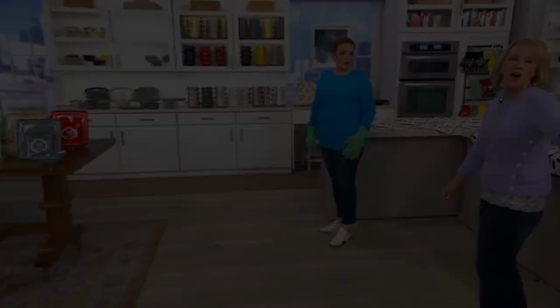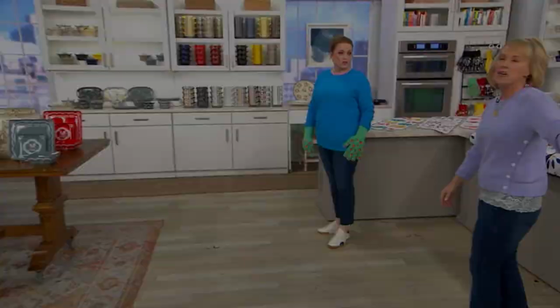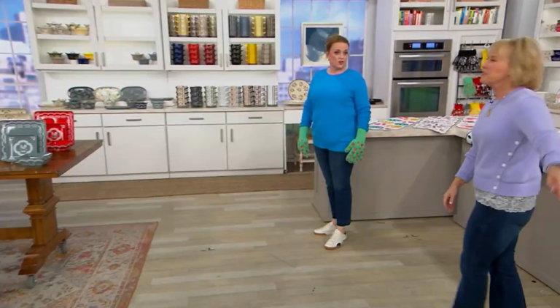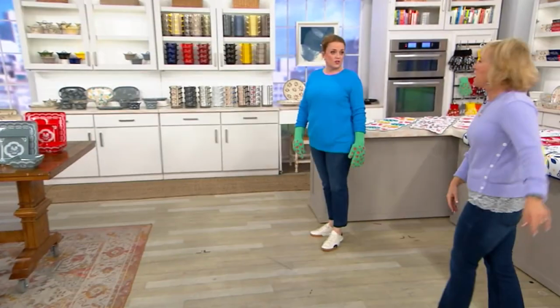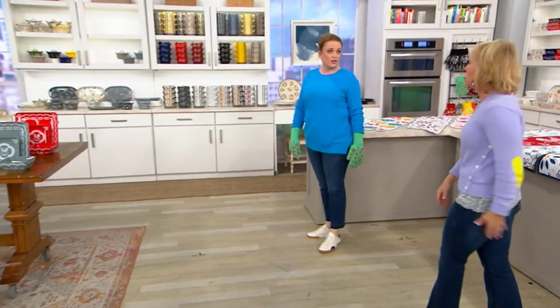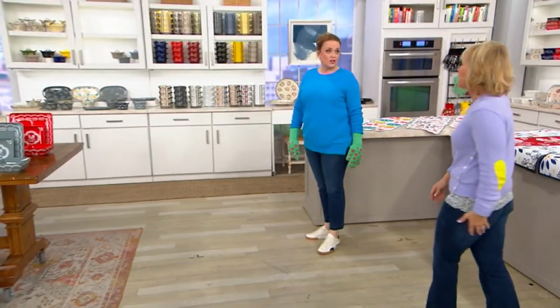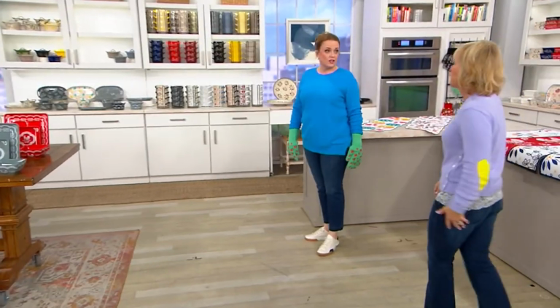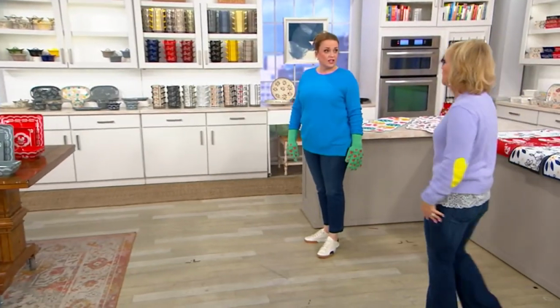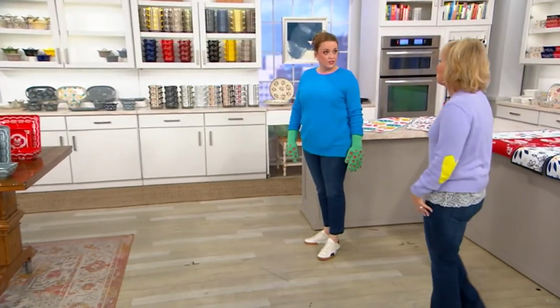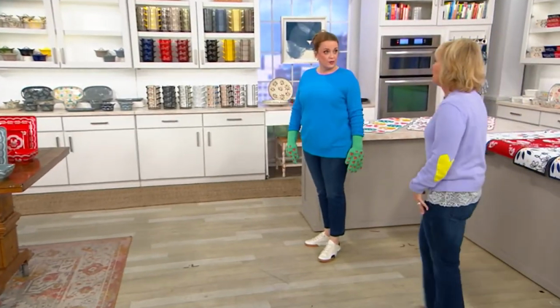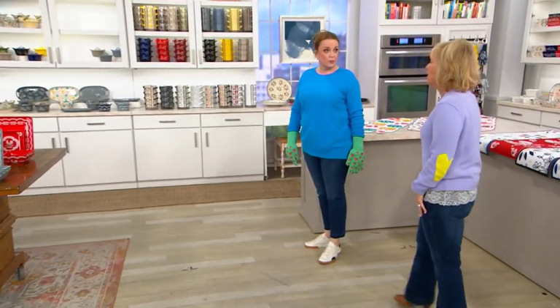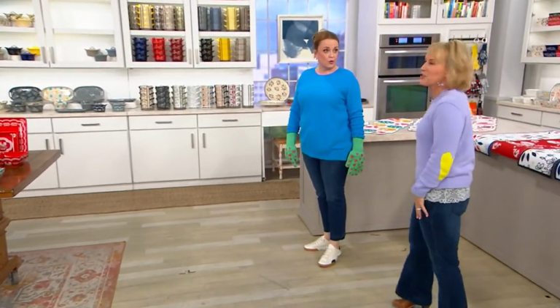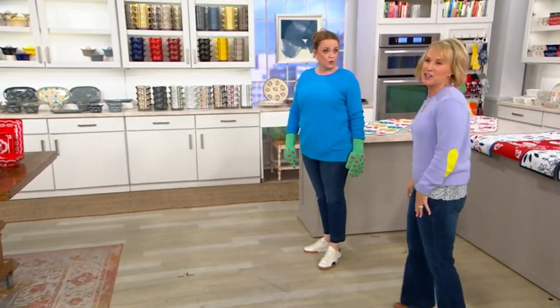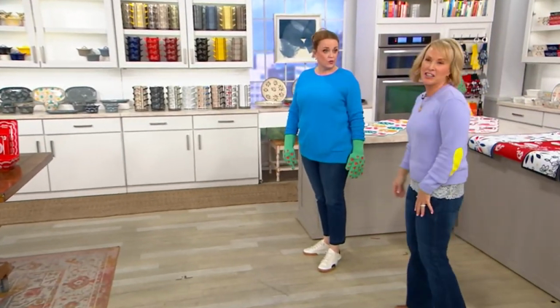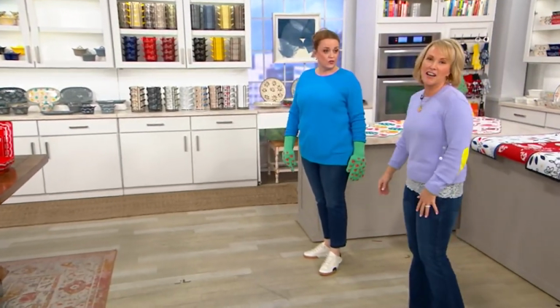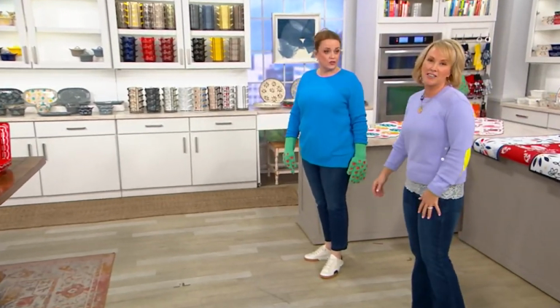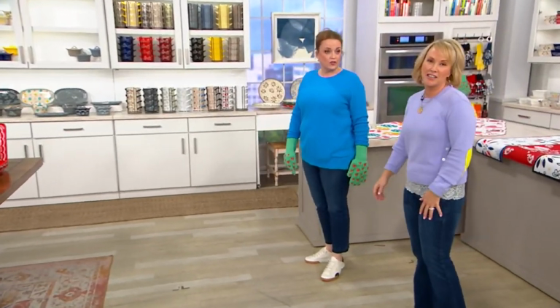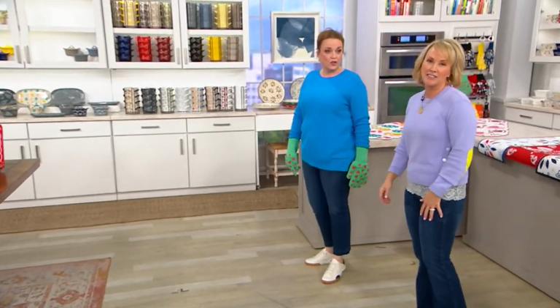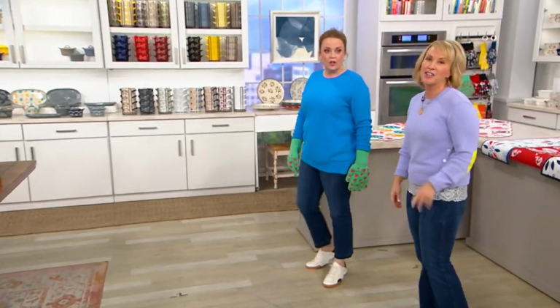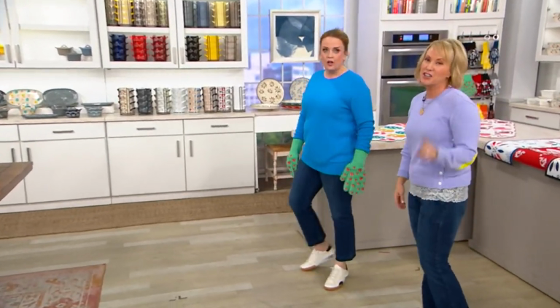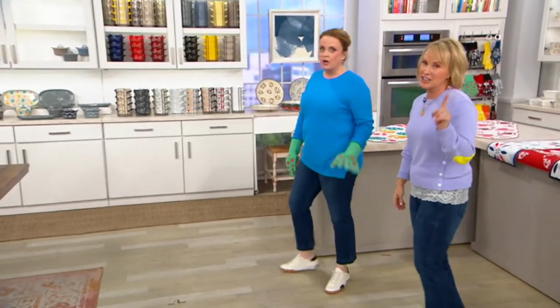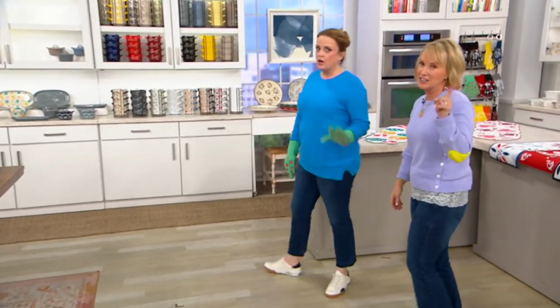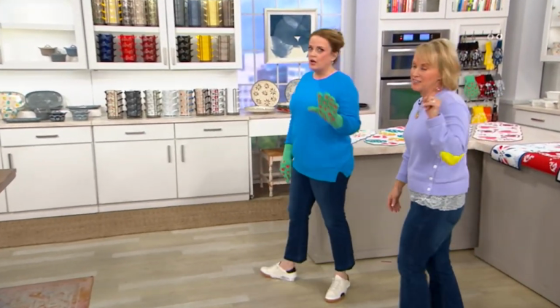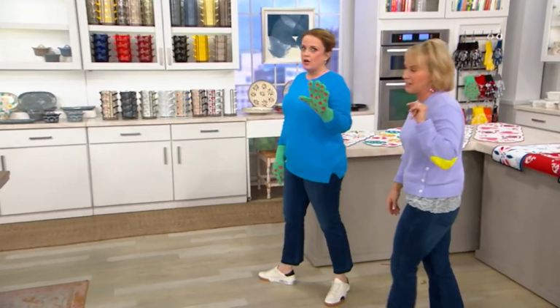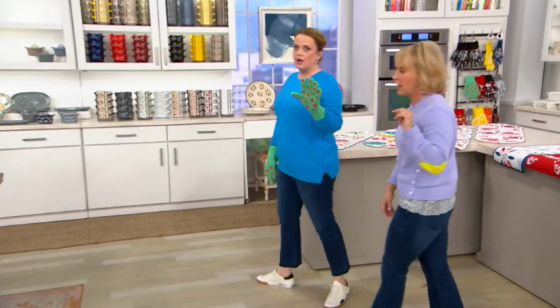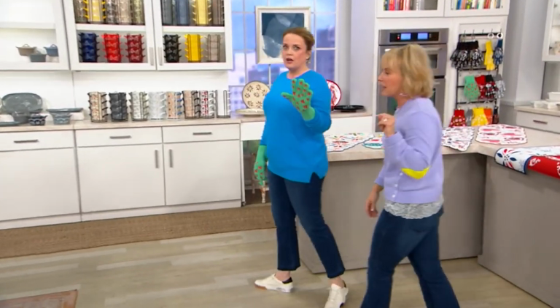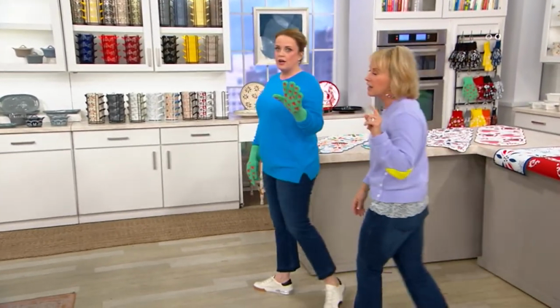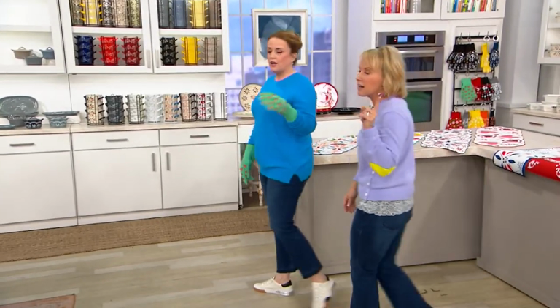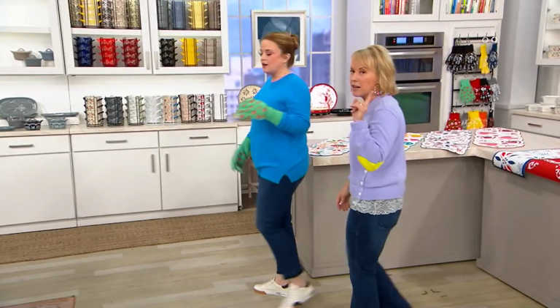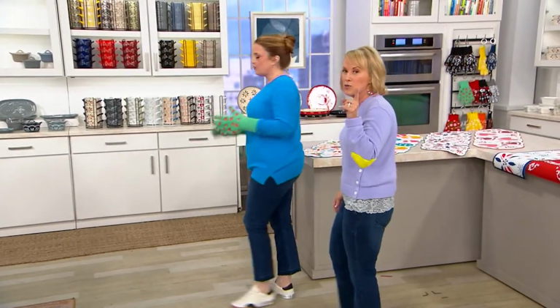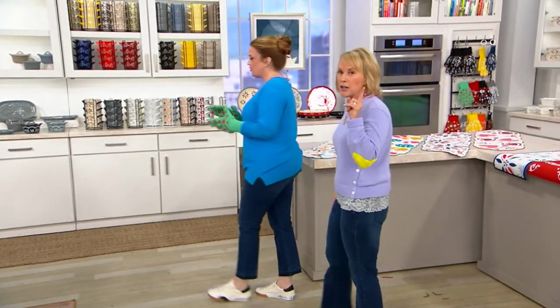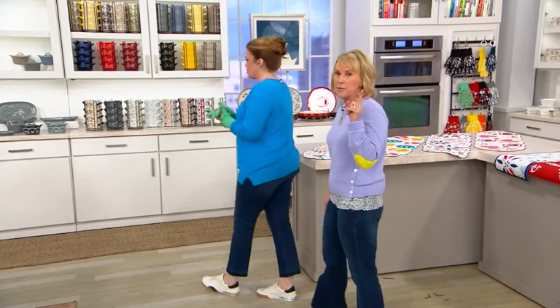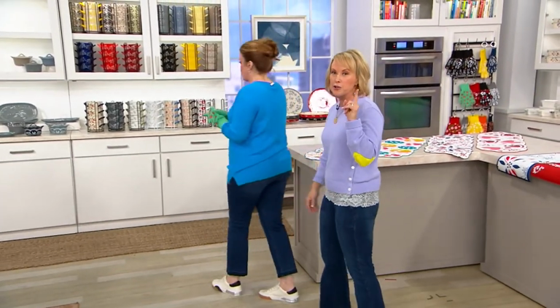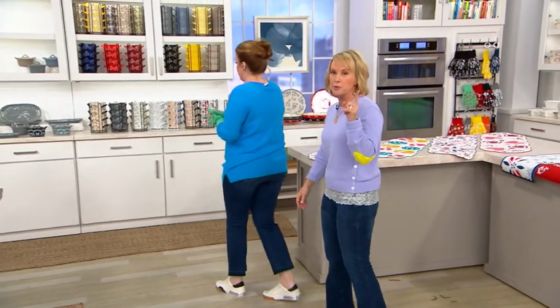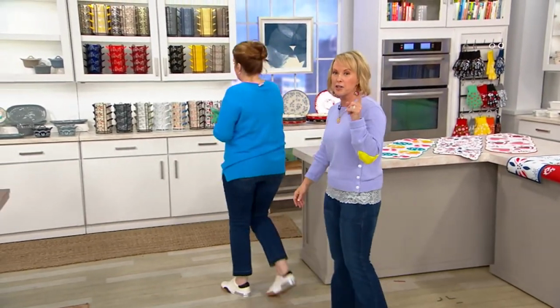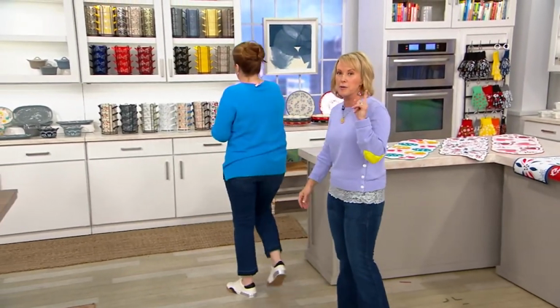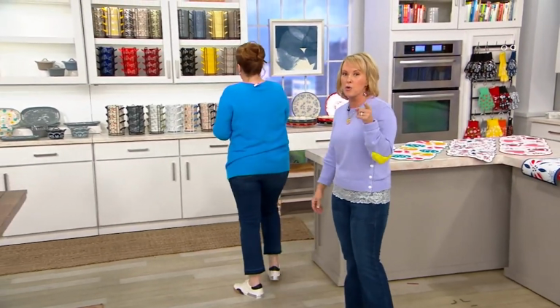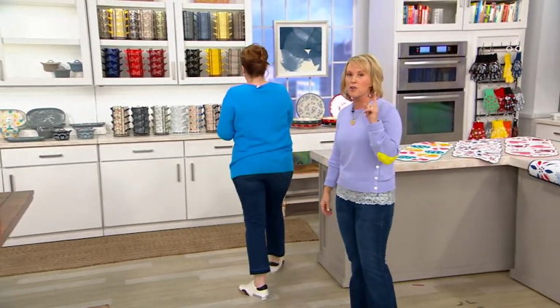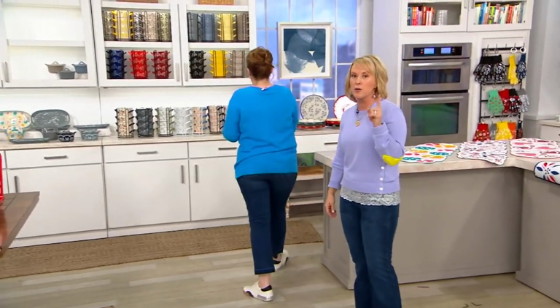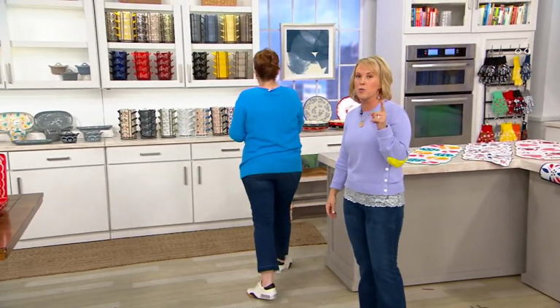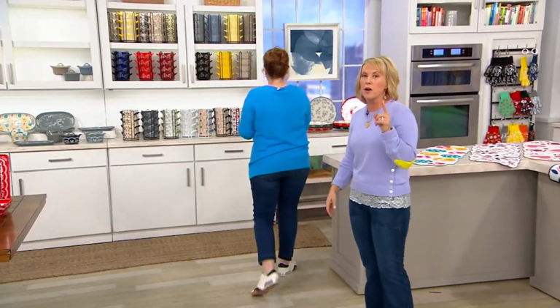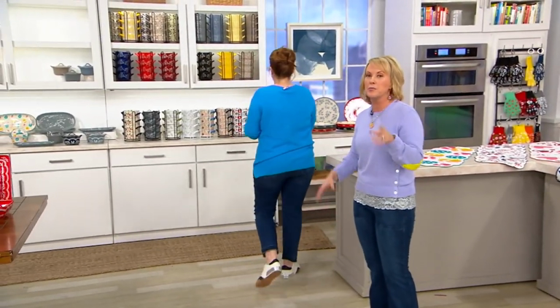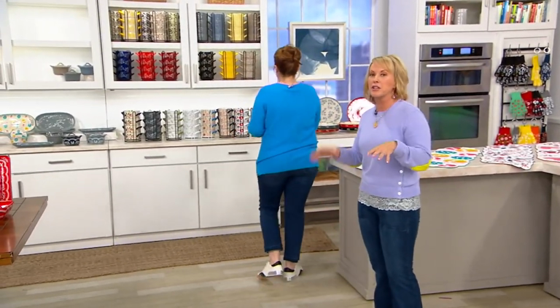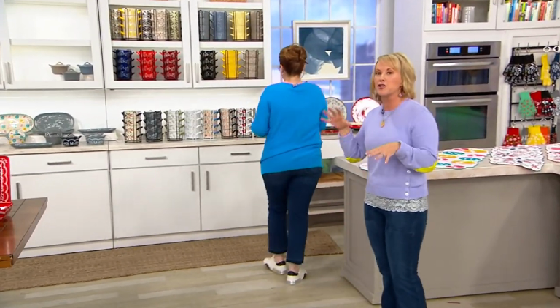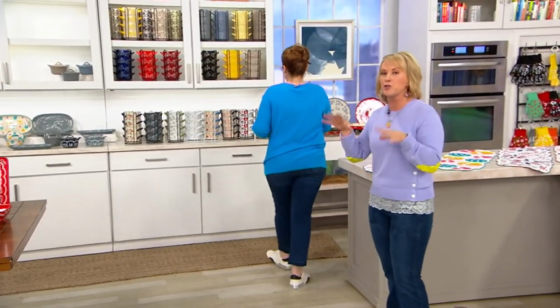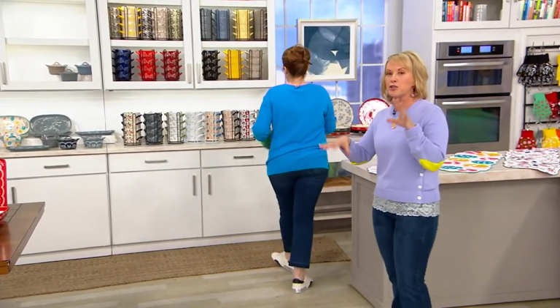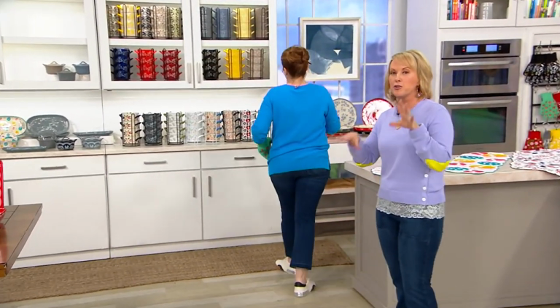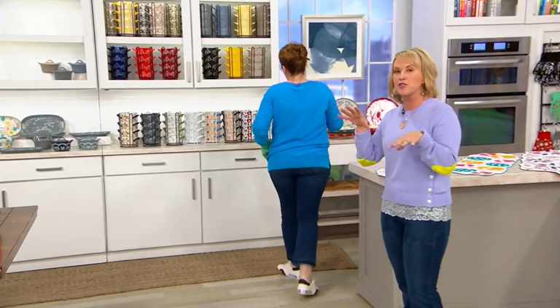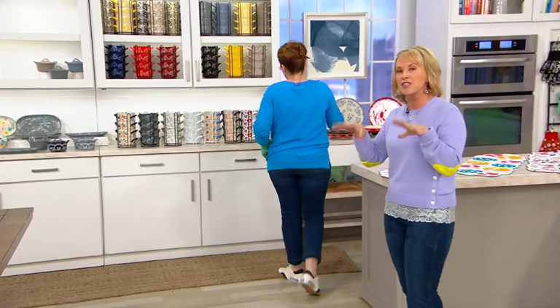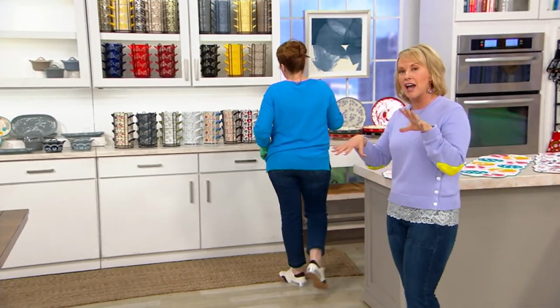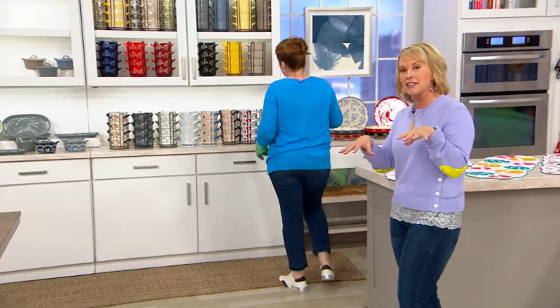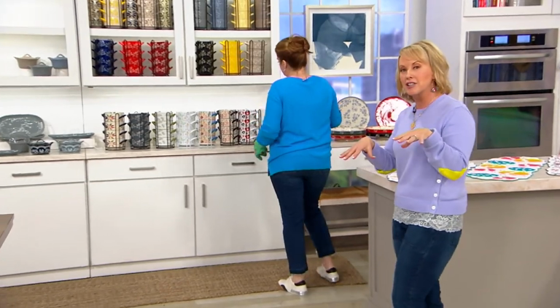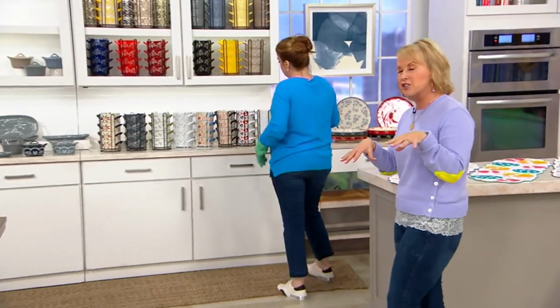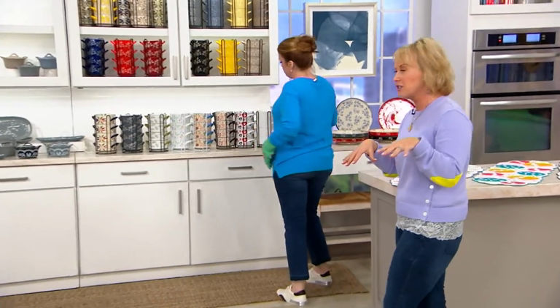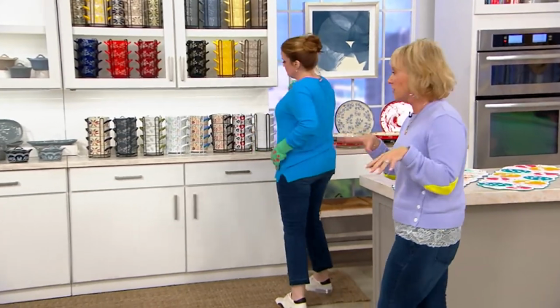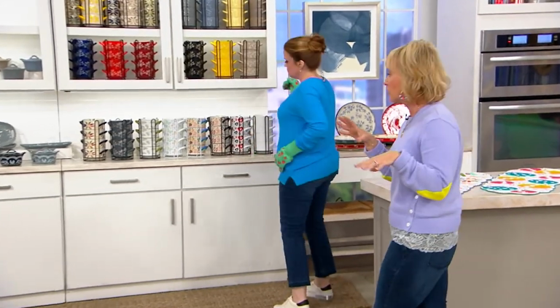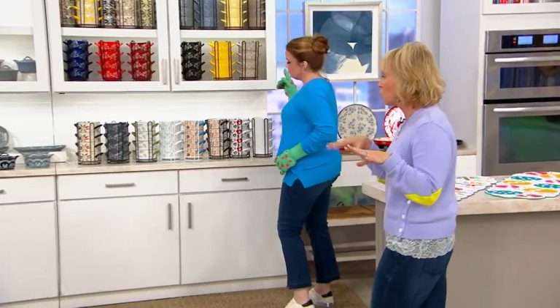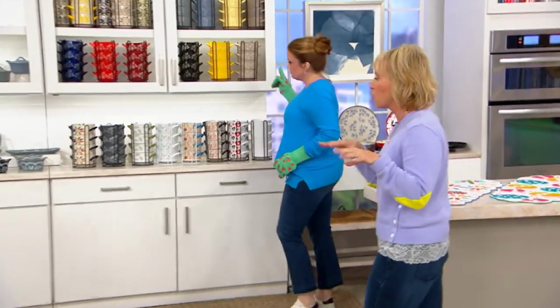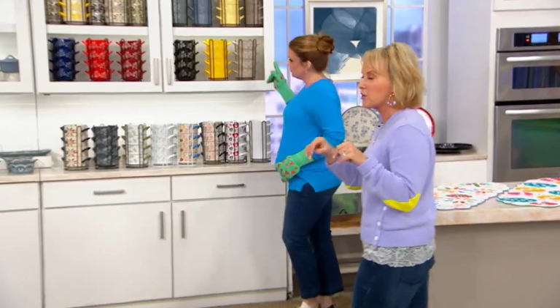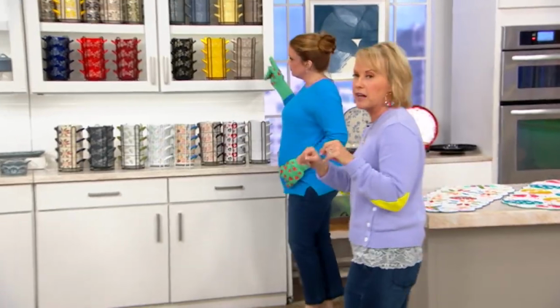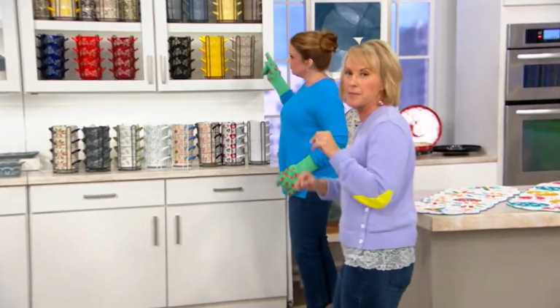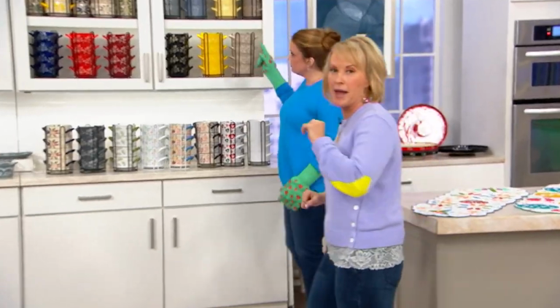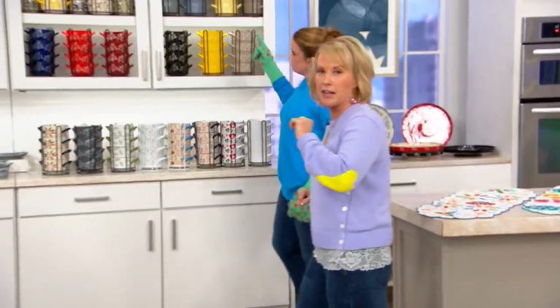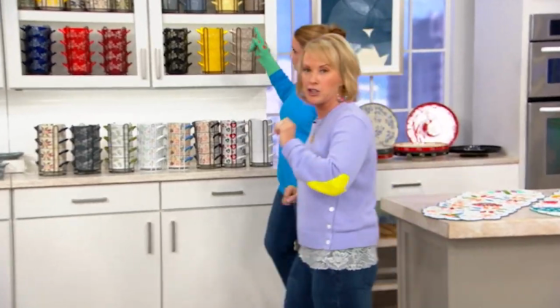Oh, thank you. You're going to love it. I recommend you pick up more than one because you can do your side dishes and they'll coordinate and match.